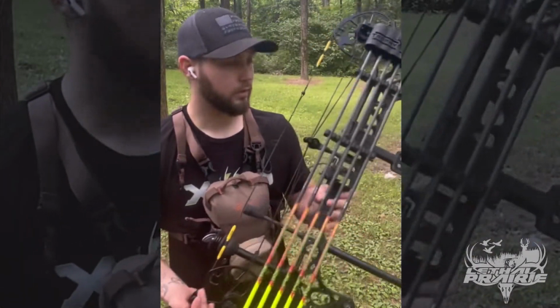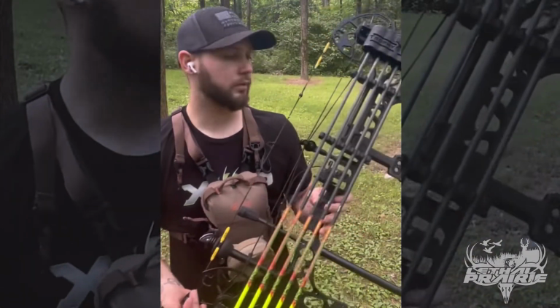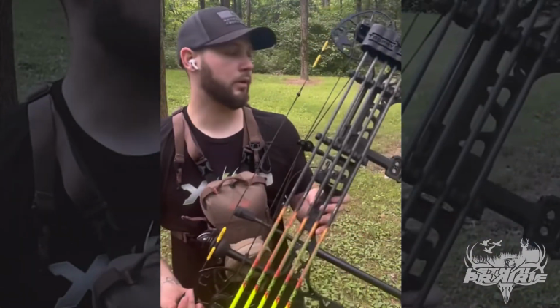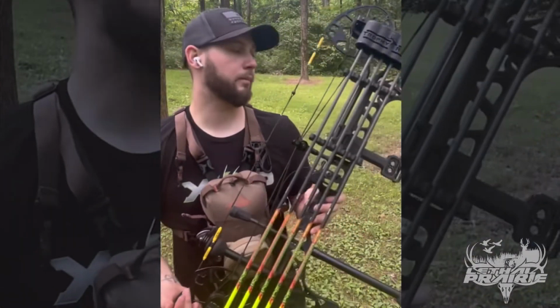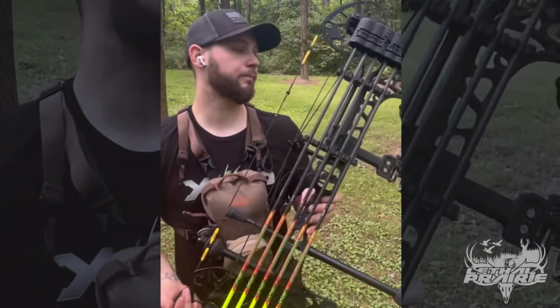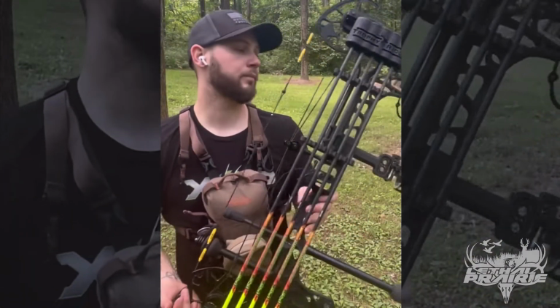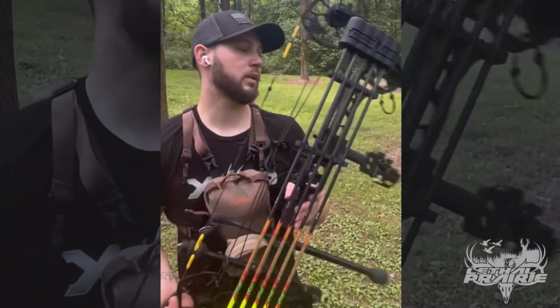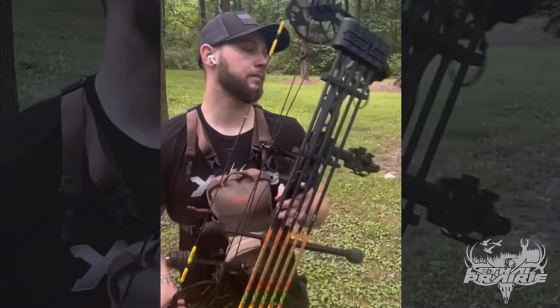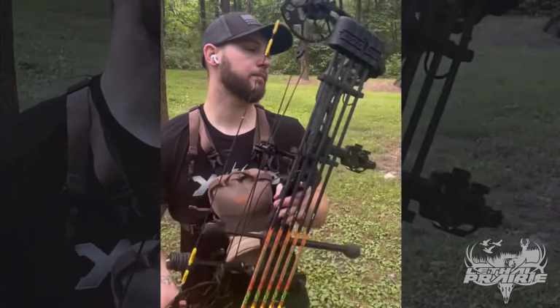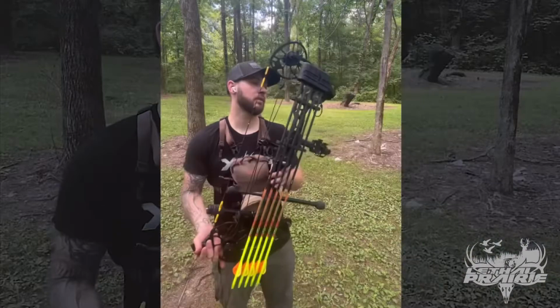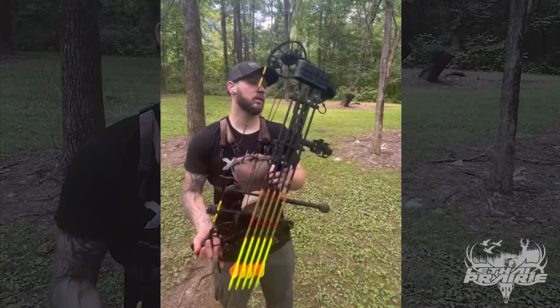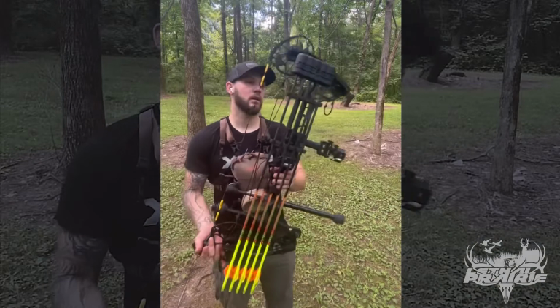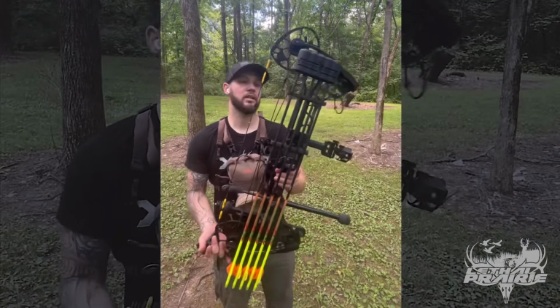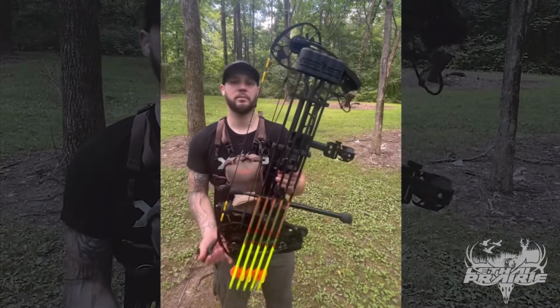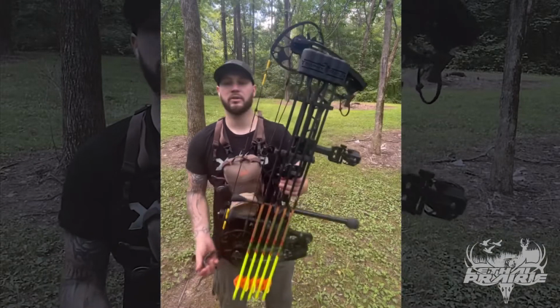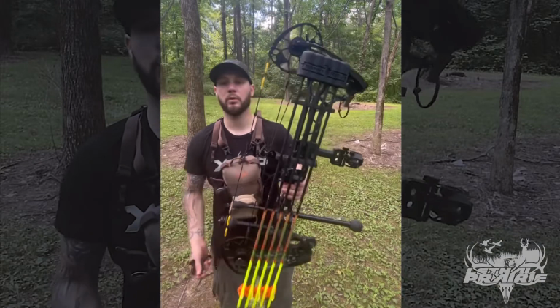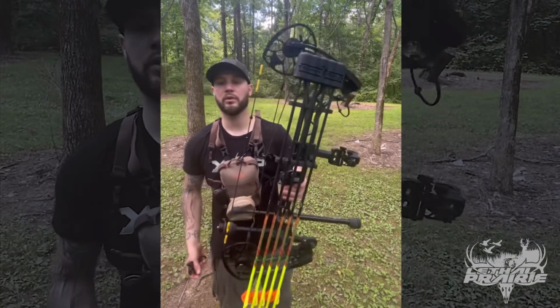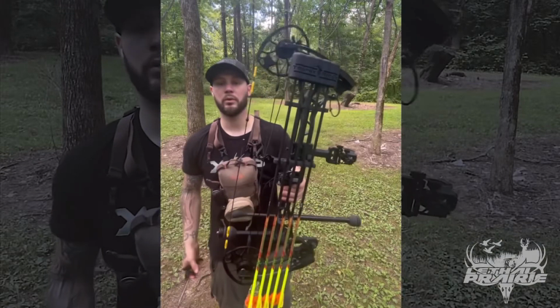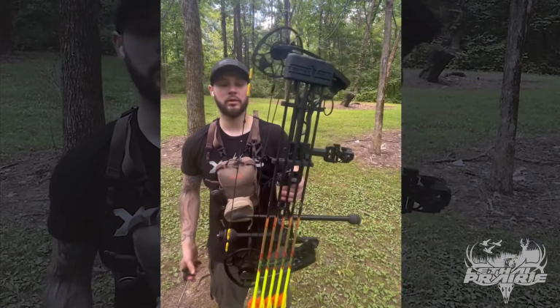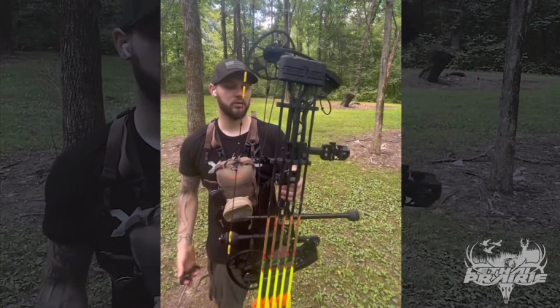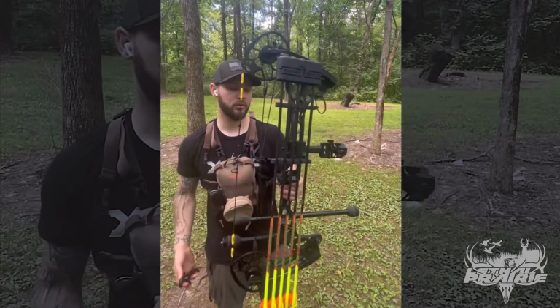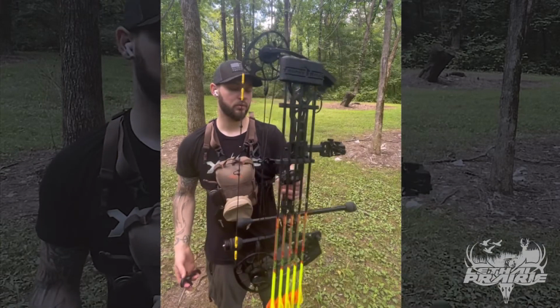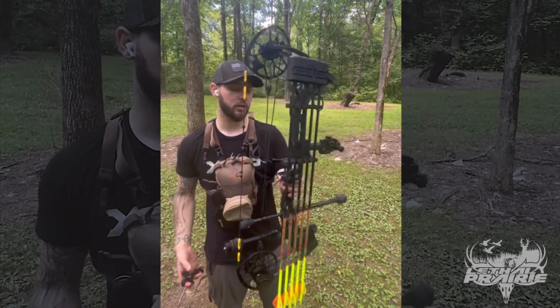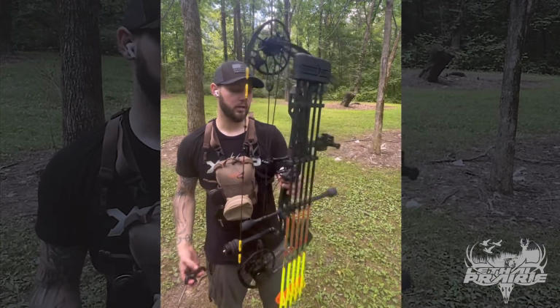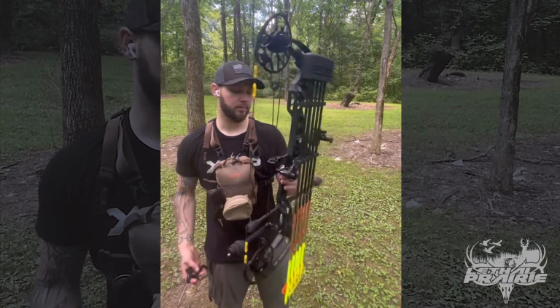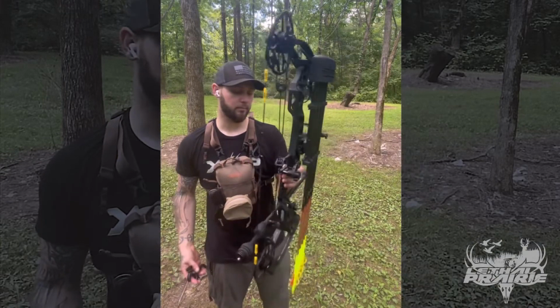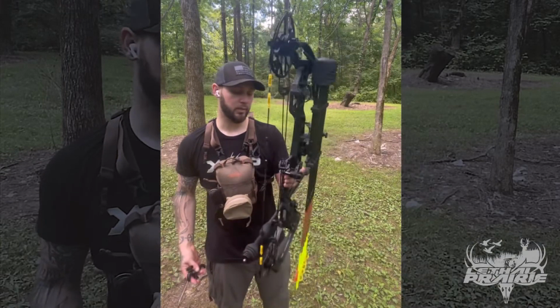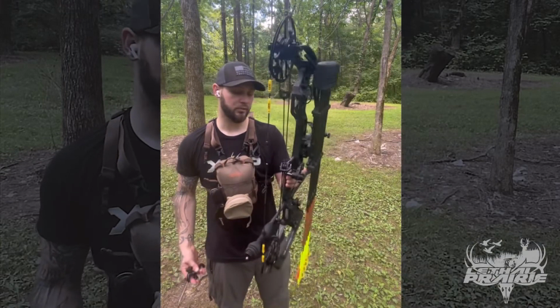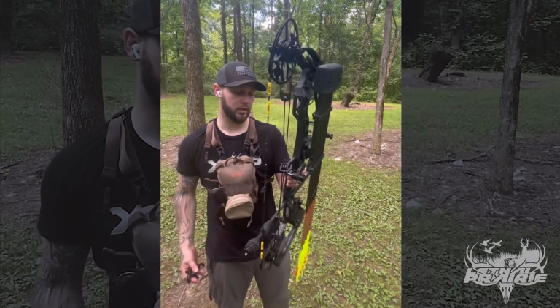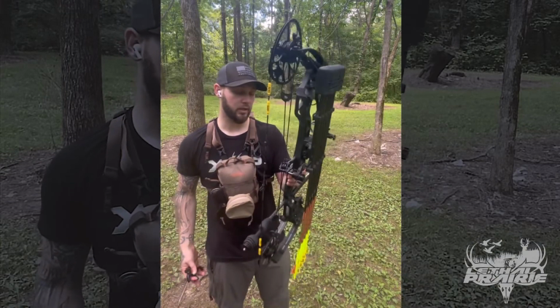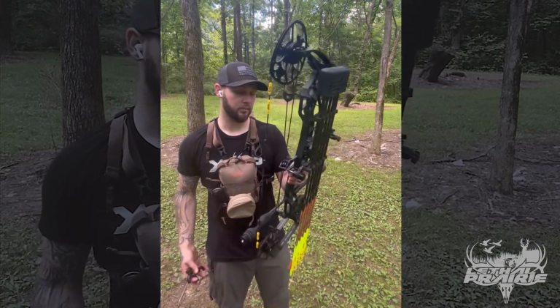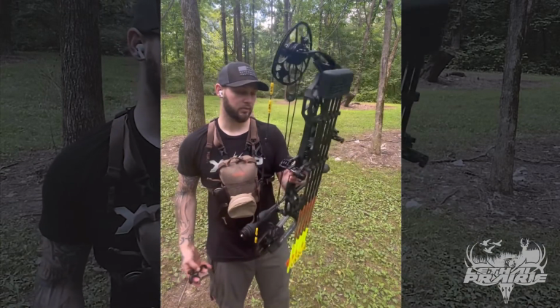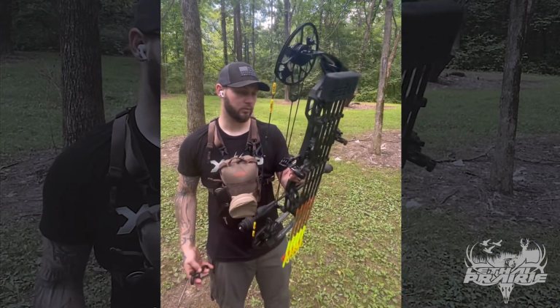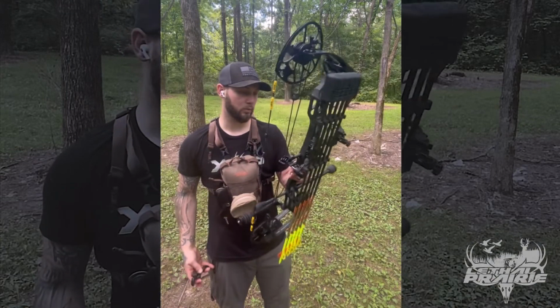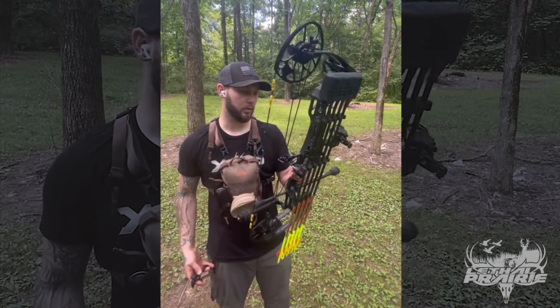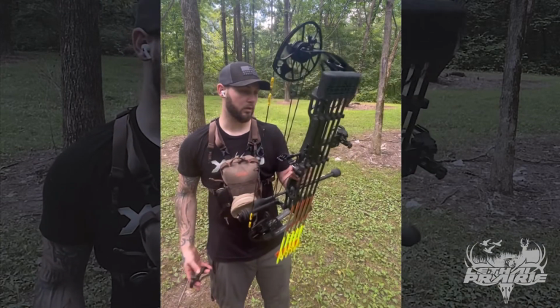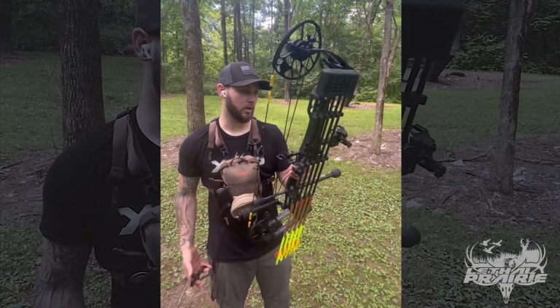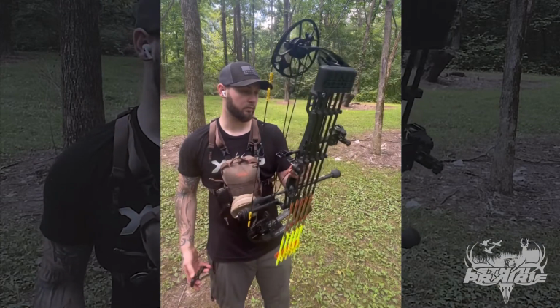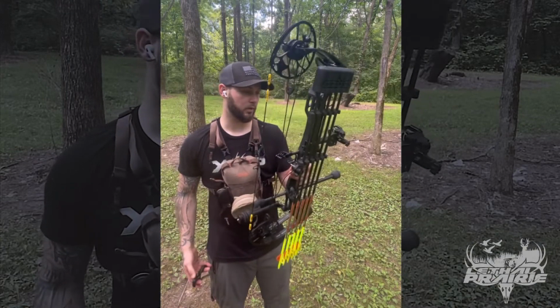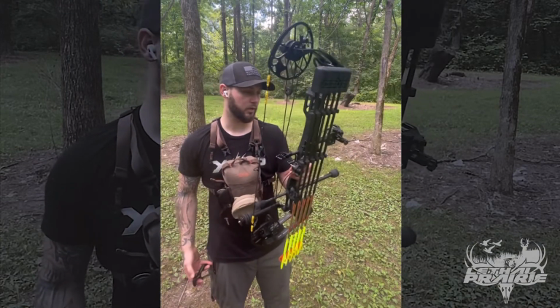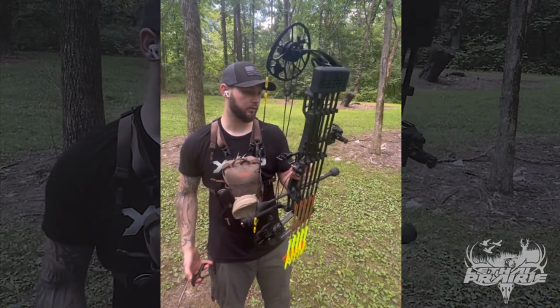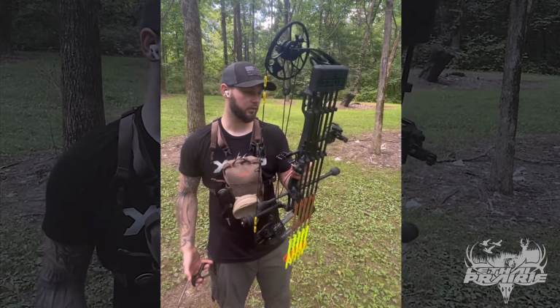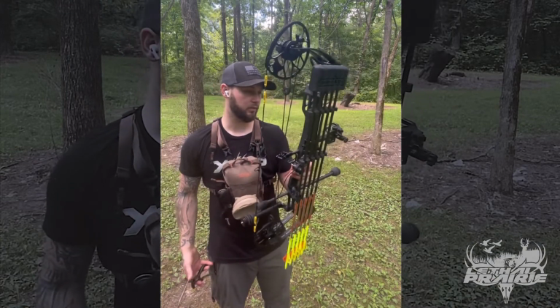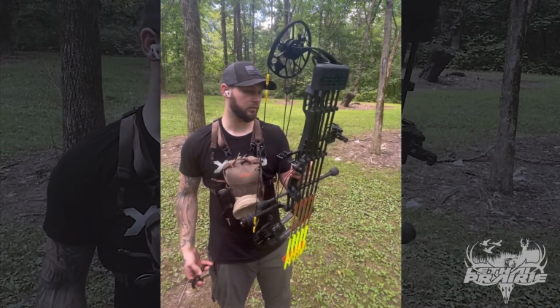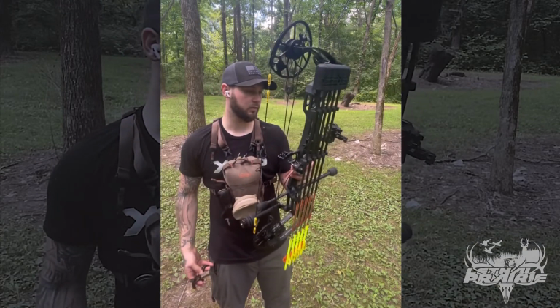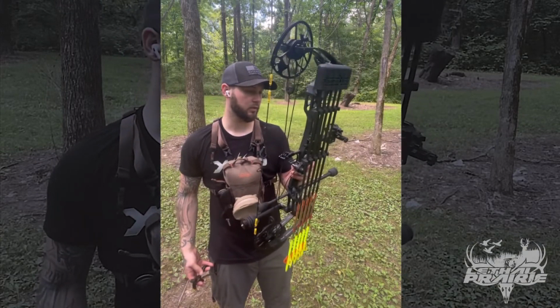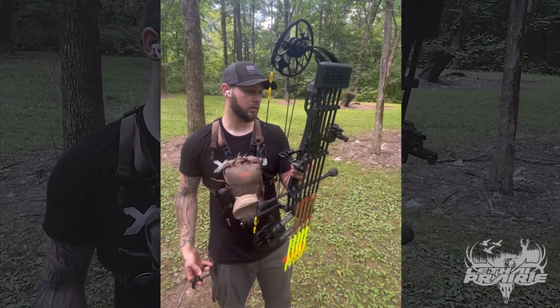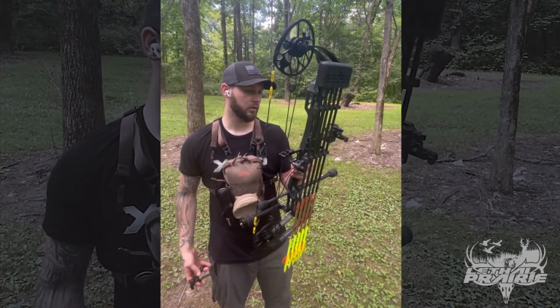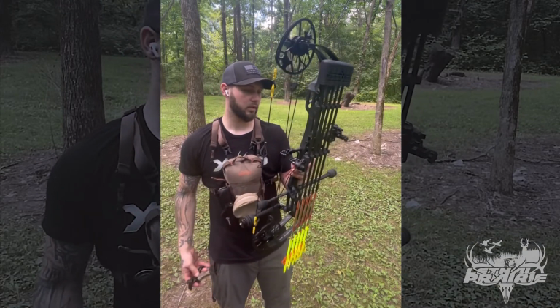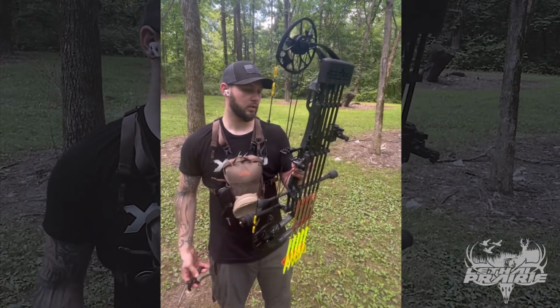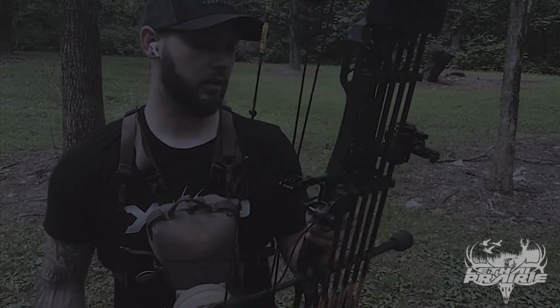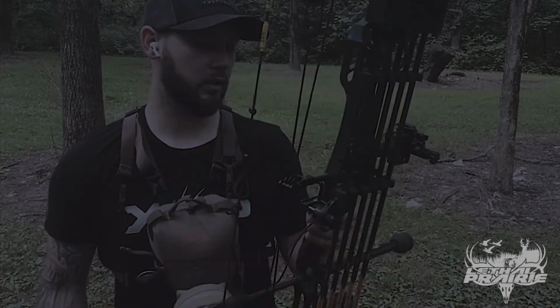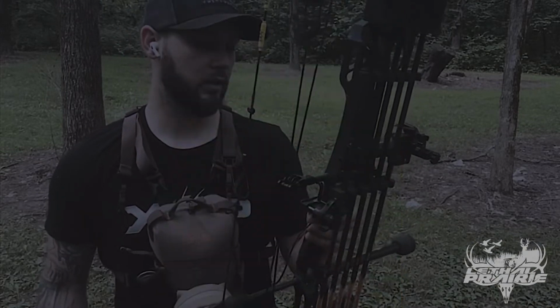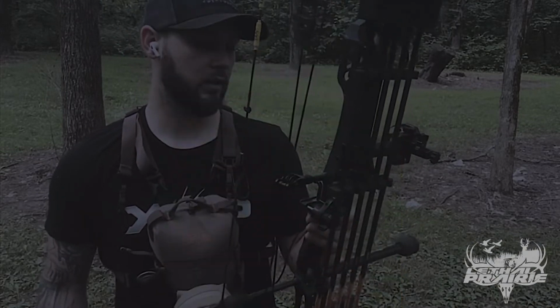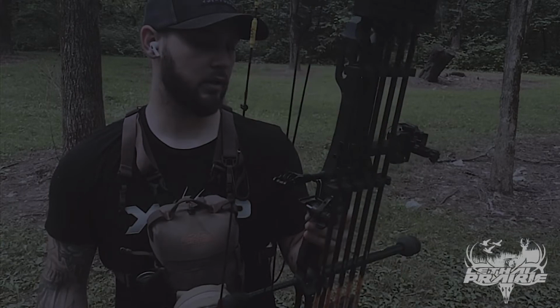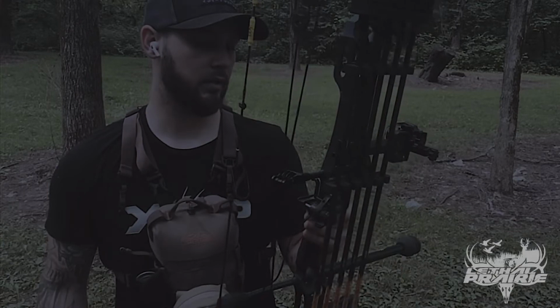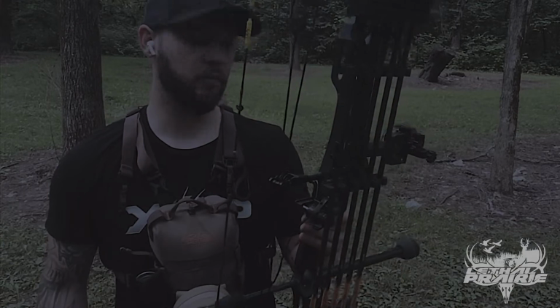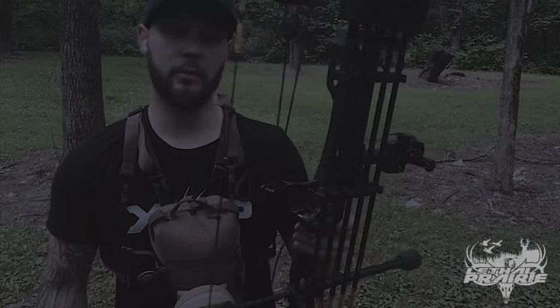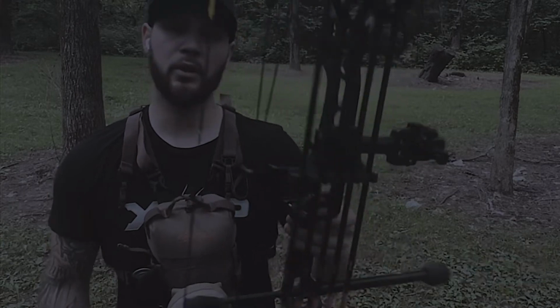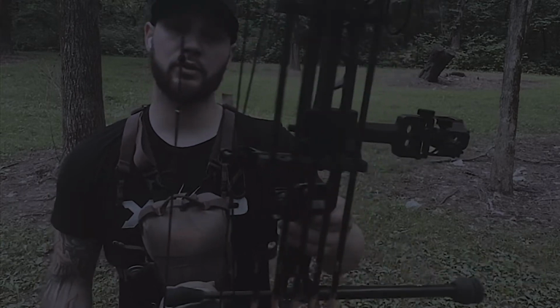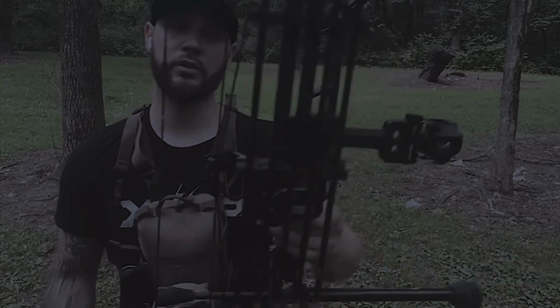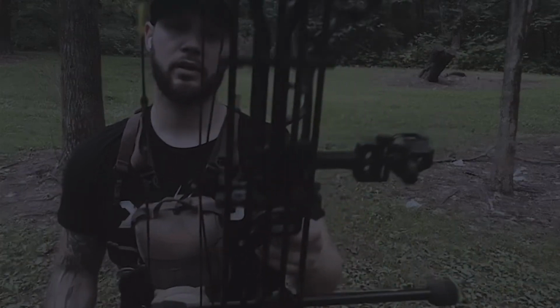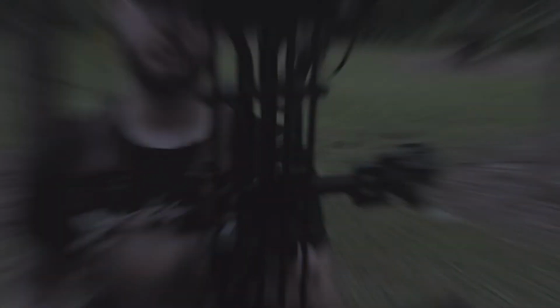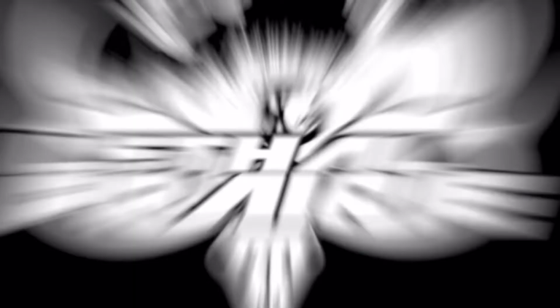So yeah, that's my 2022 bow setup — this is what I'll be rocking for hunting season. Let me know what you guys are shooting.